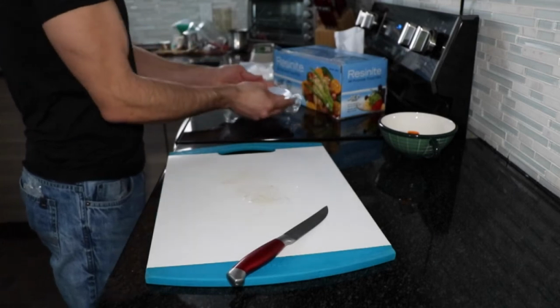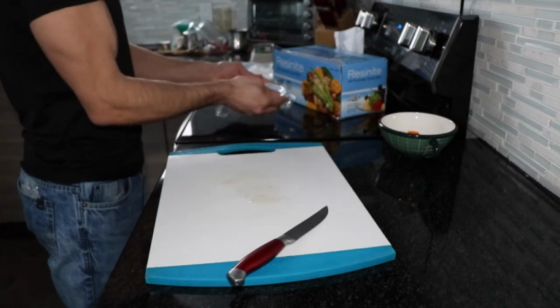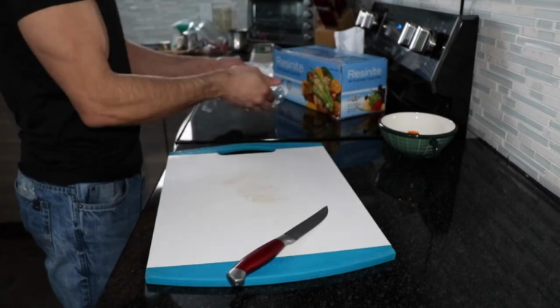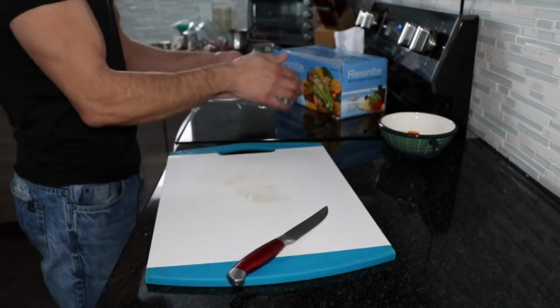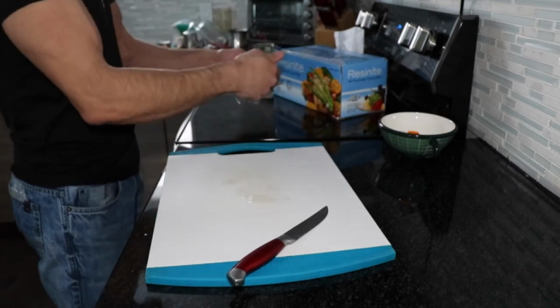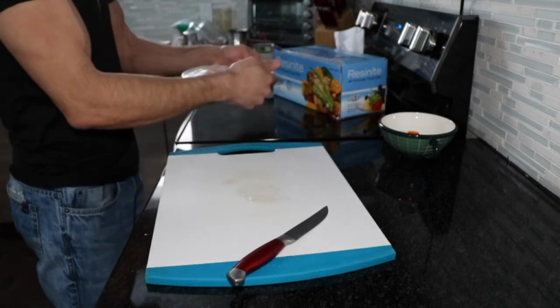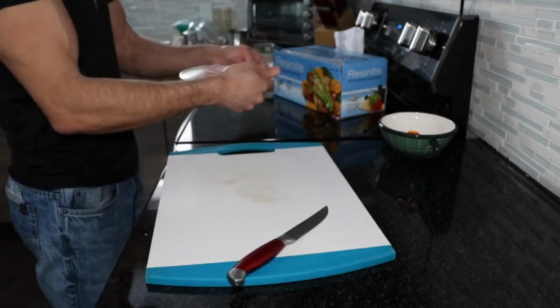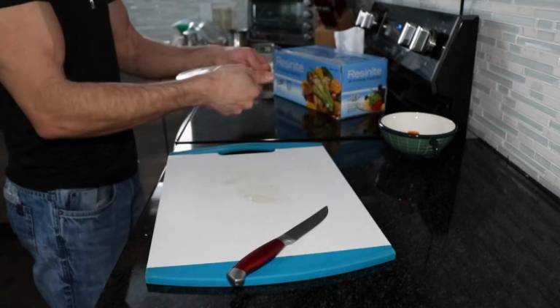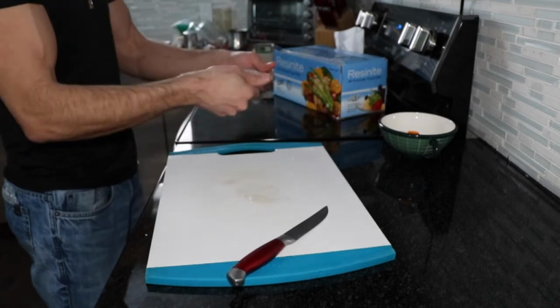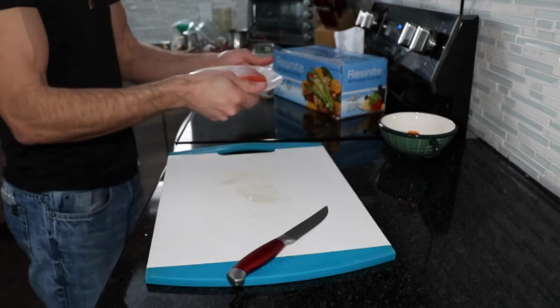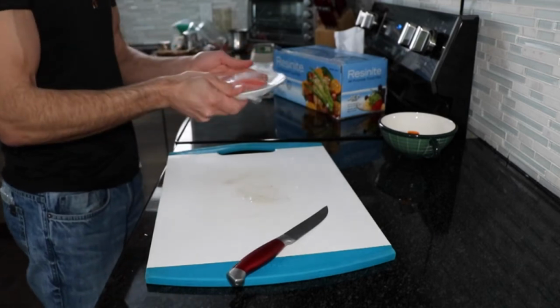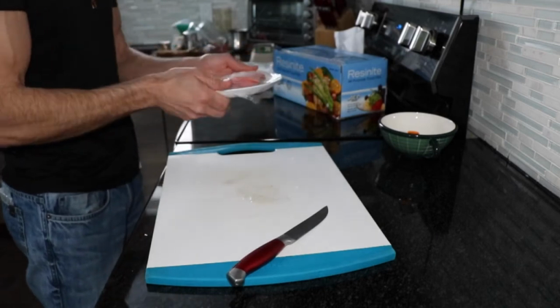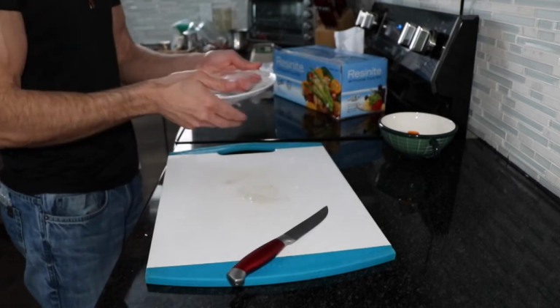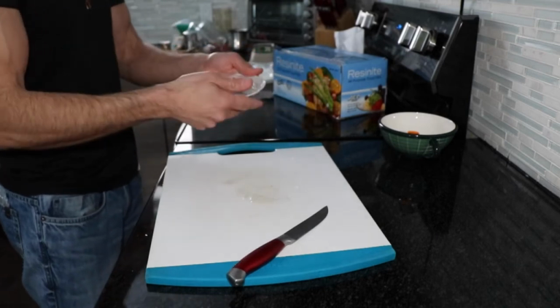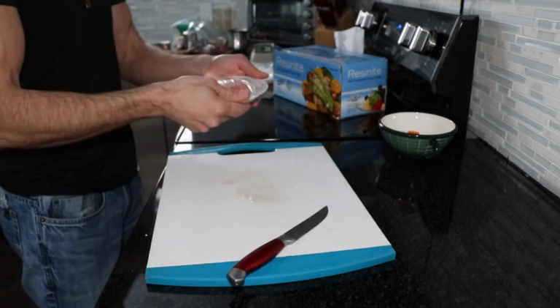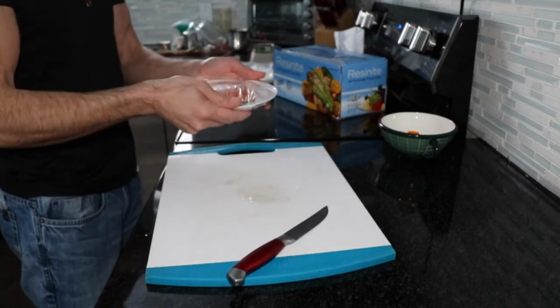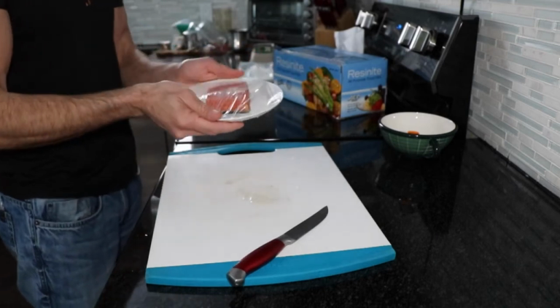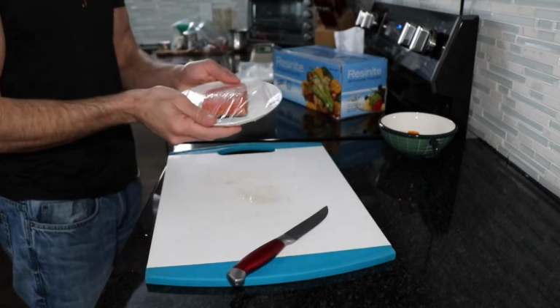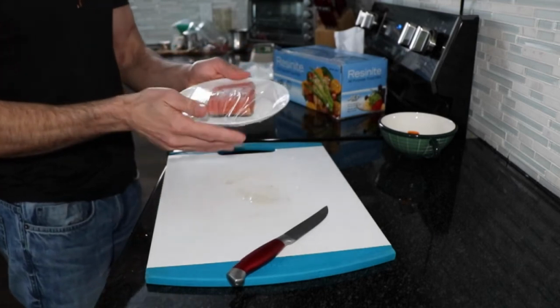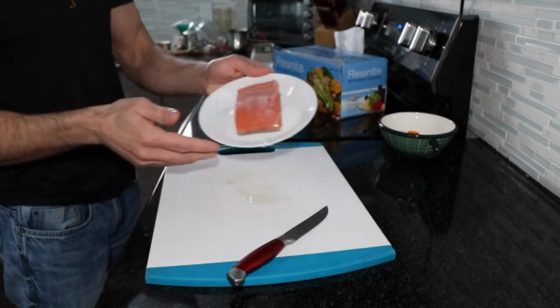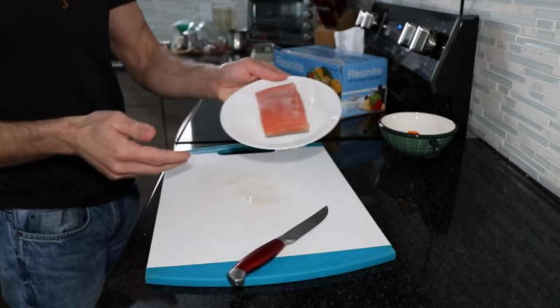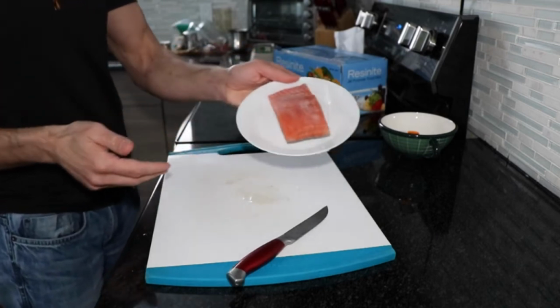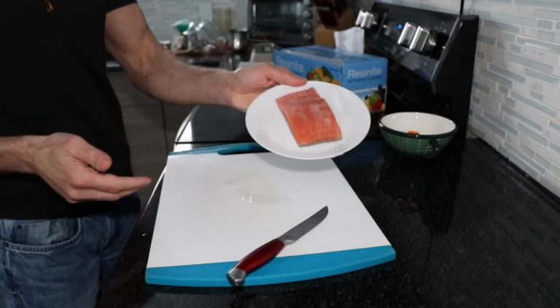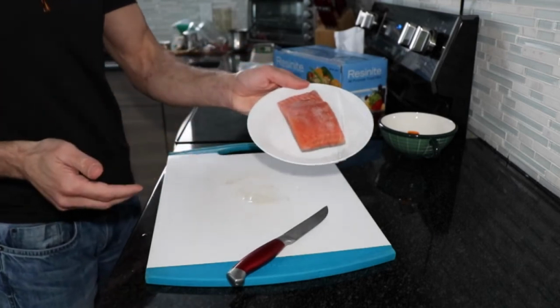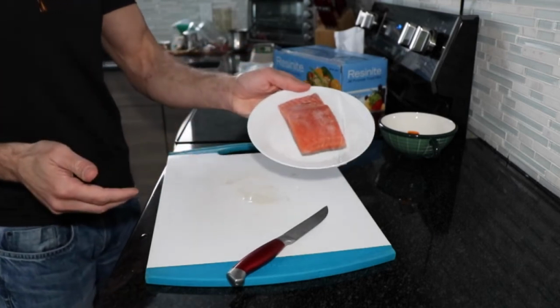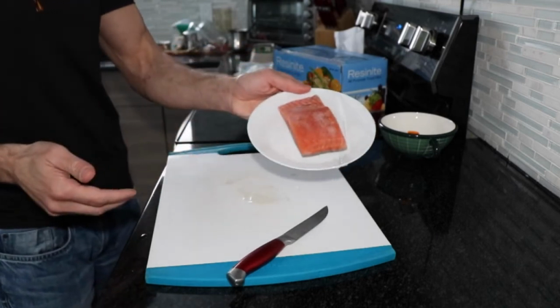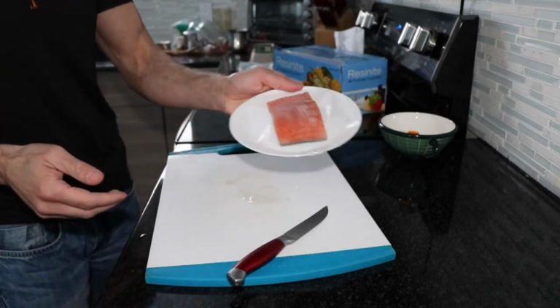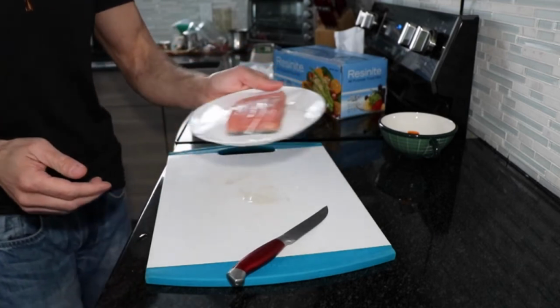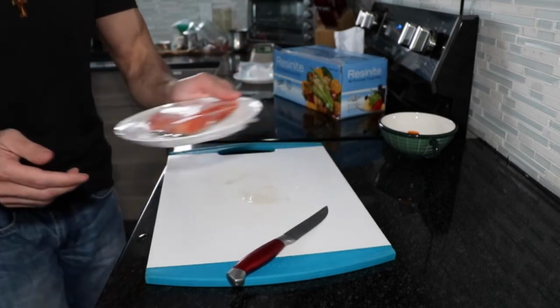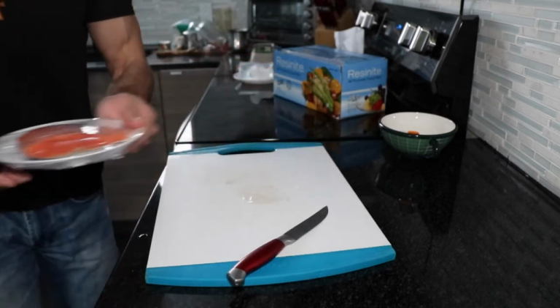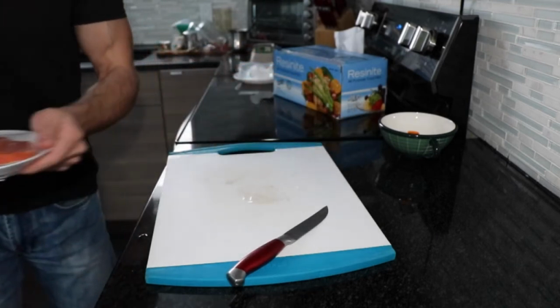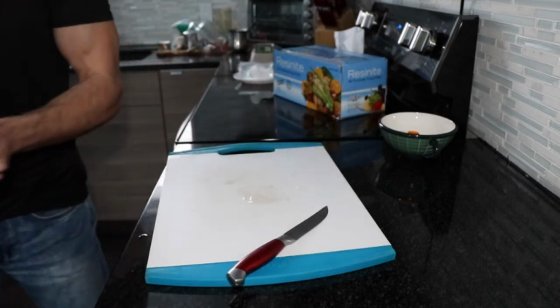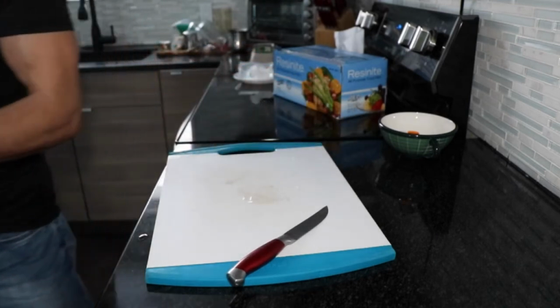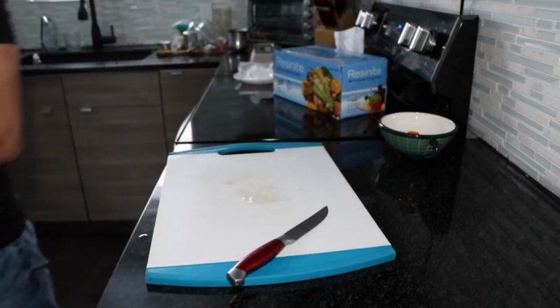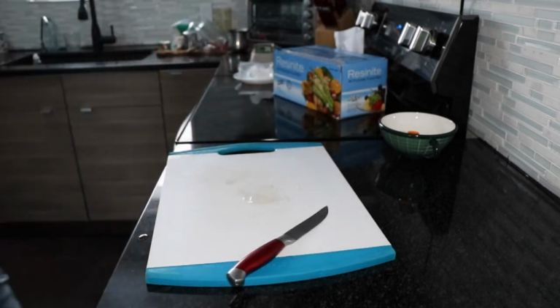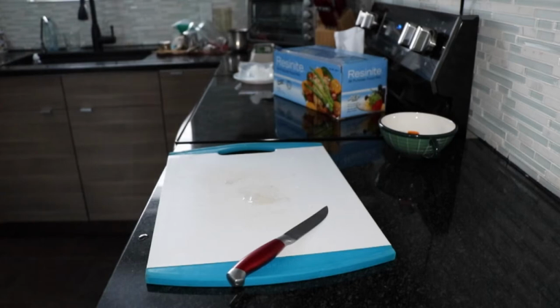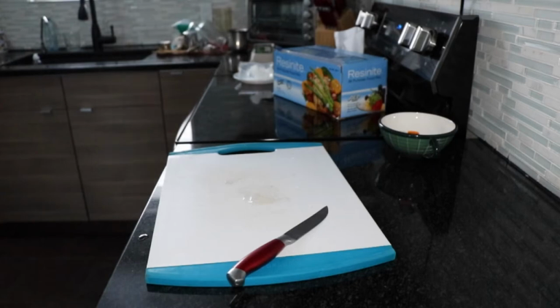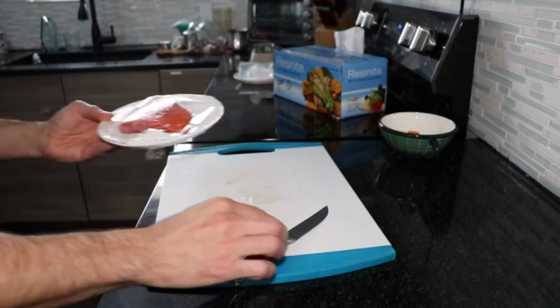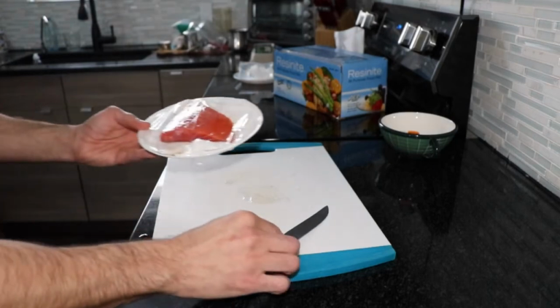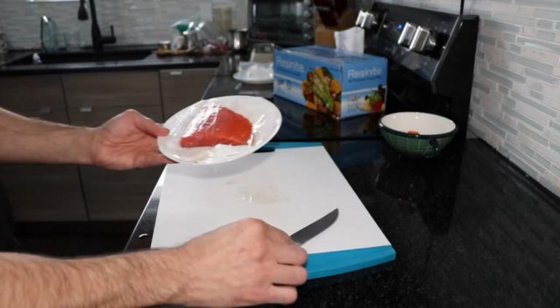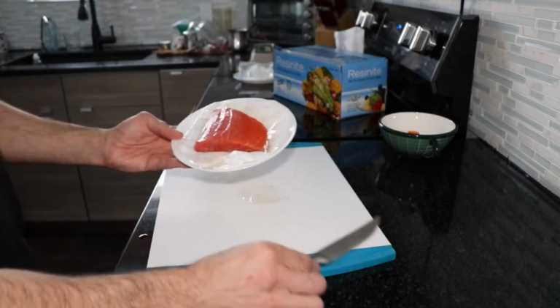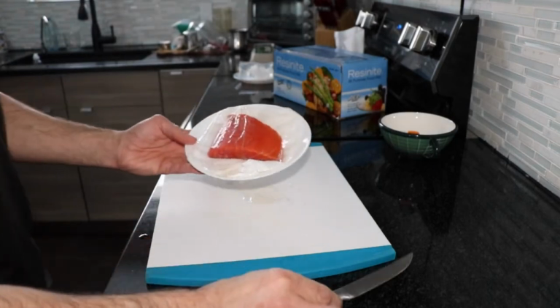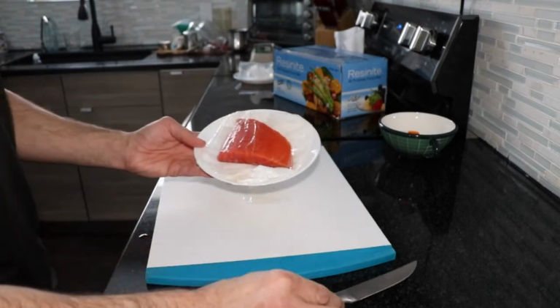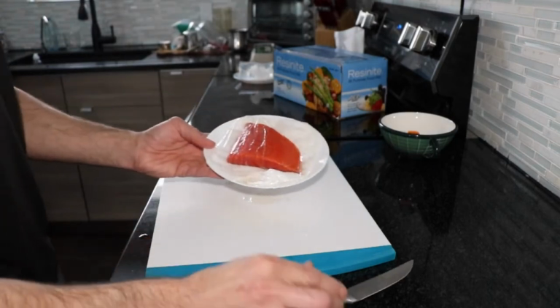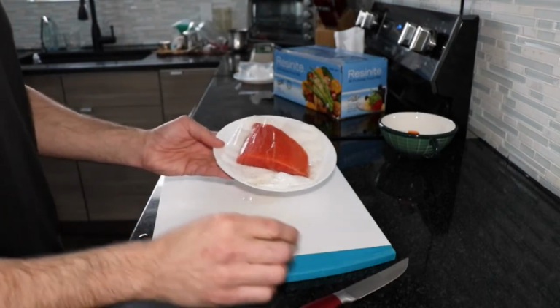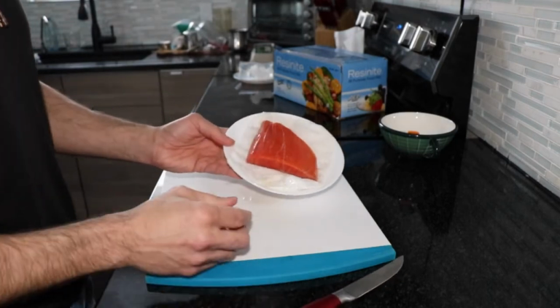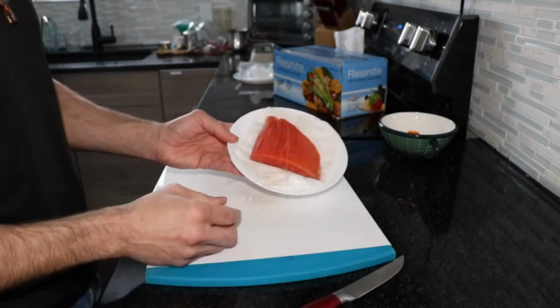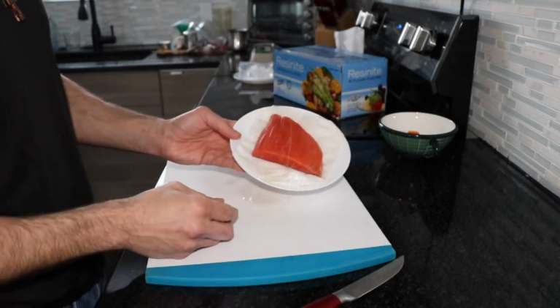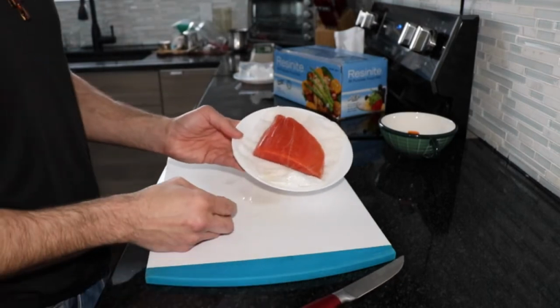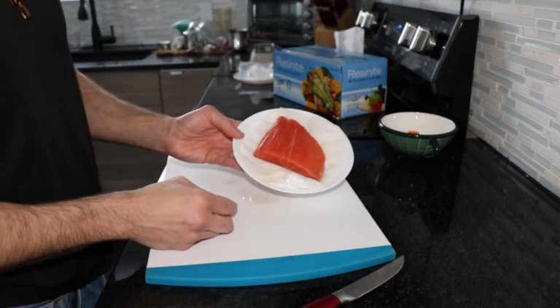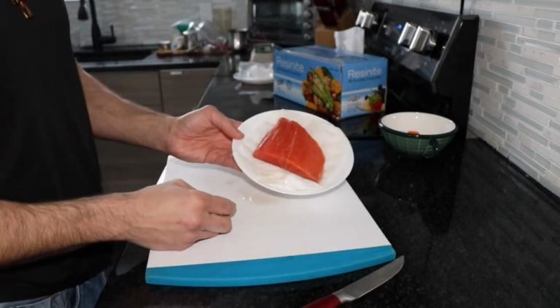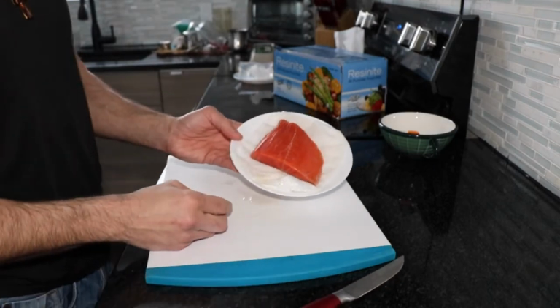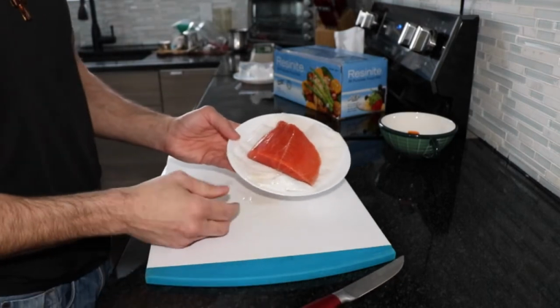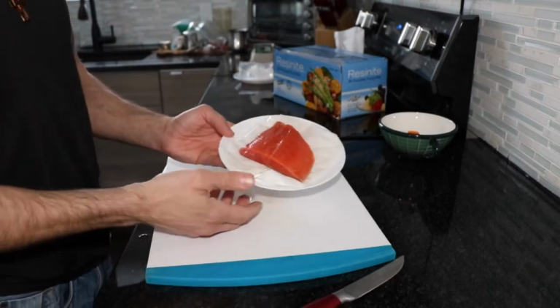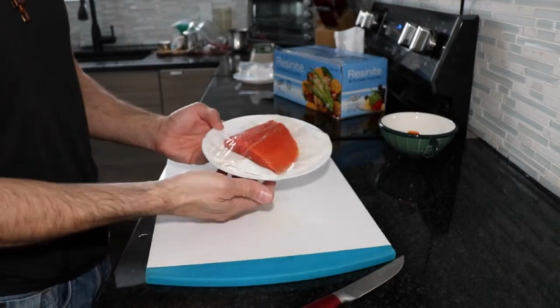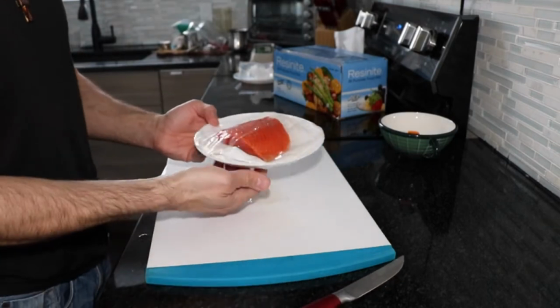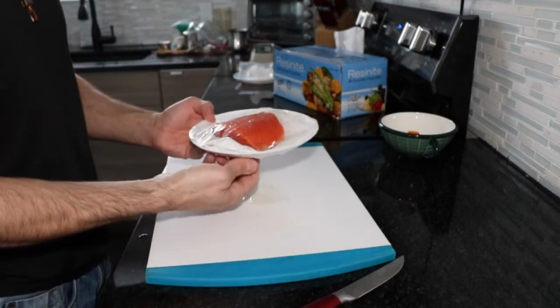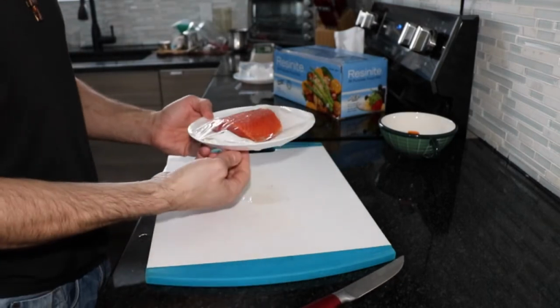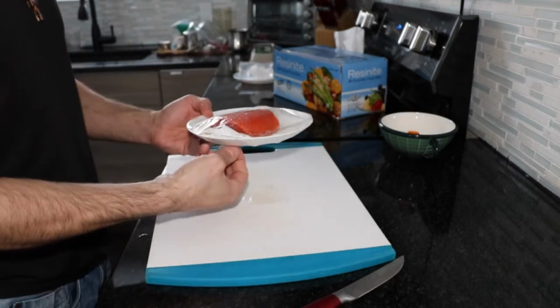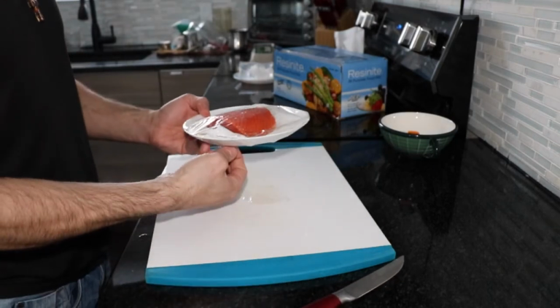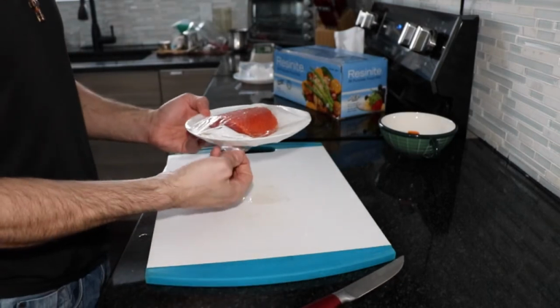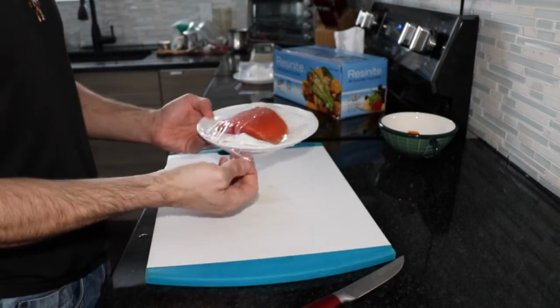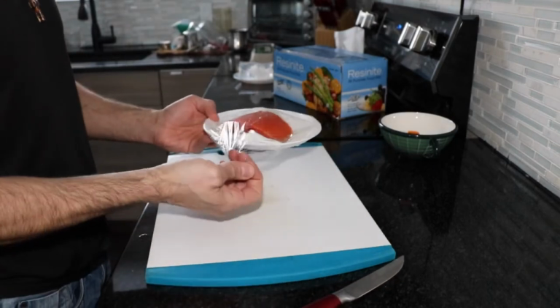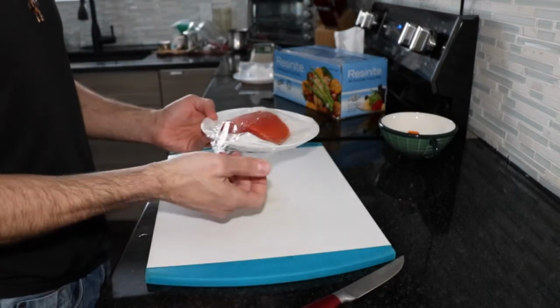What you do next is just wrap it and place it back in the fridge for at least a good four hours.